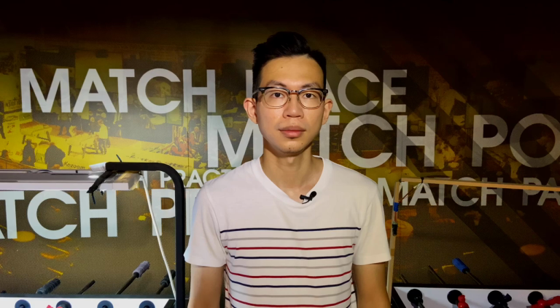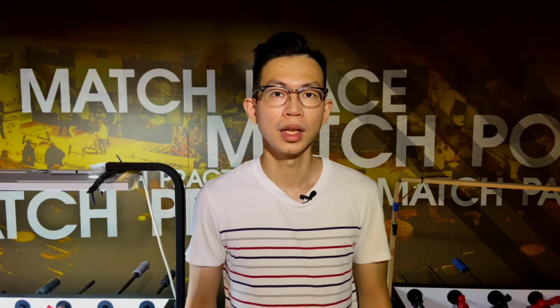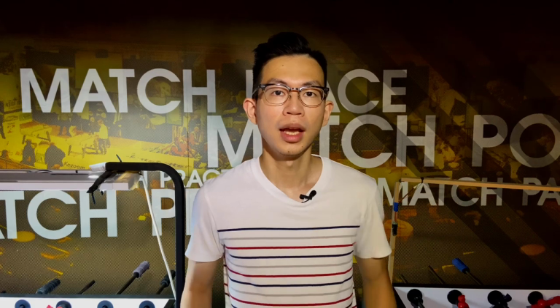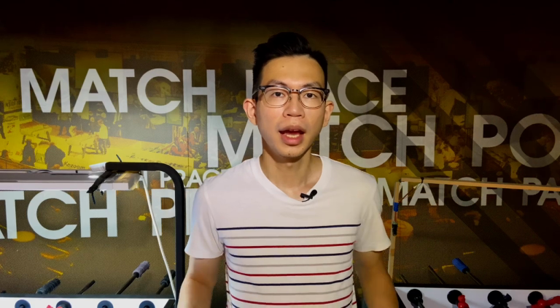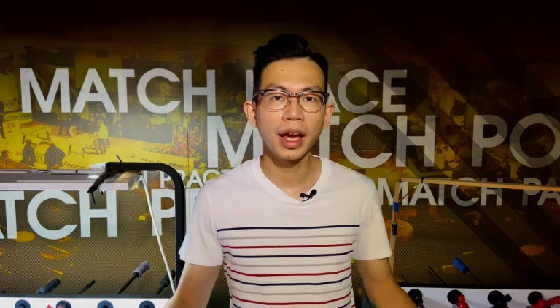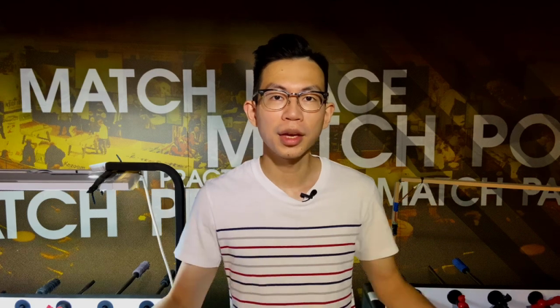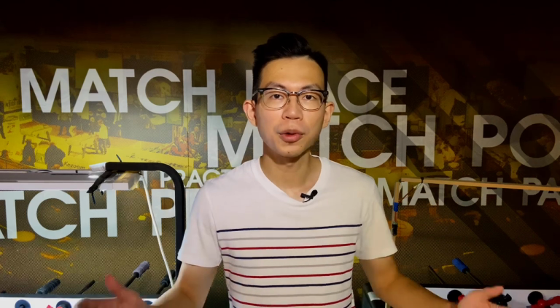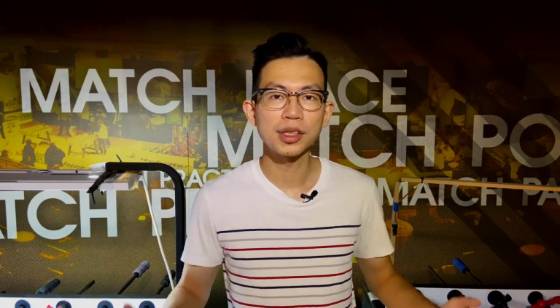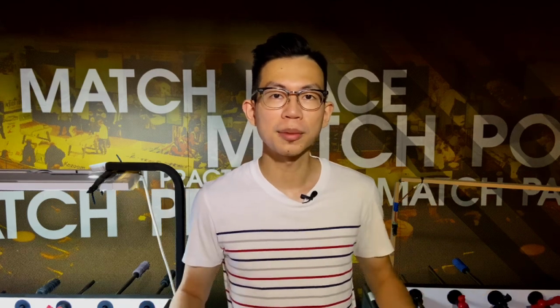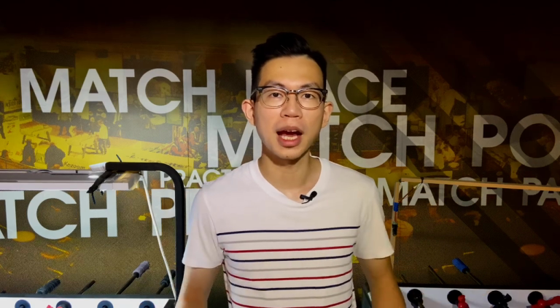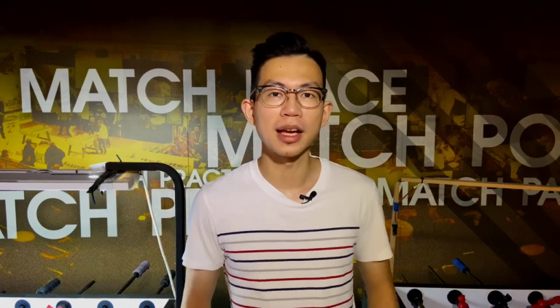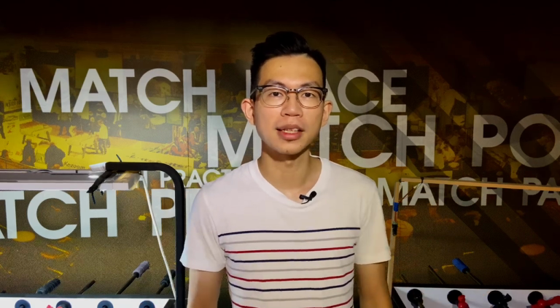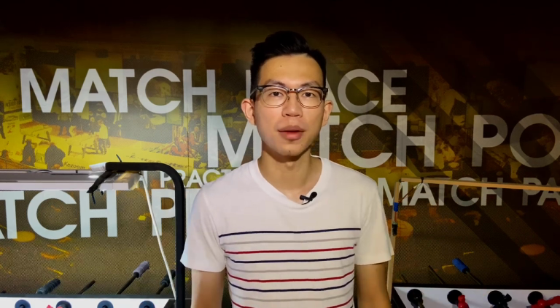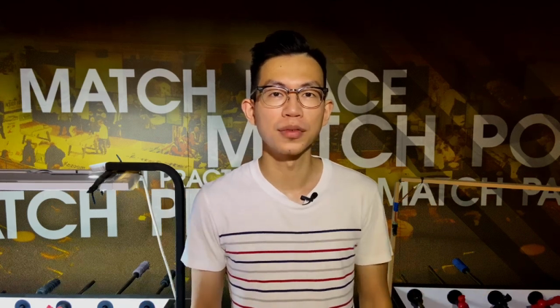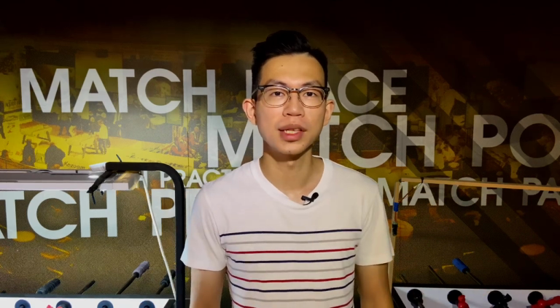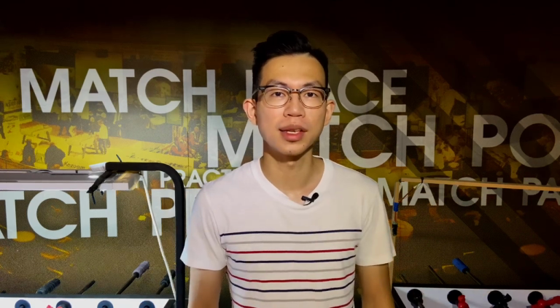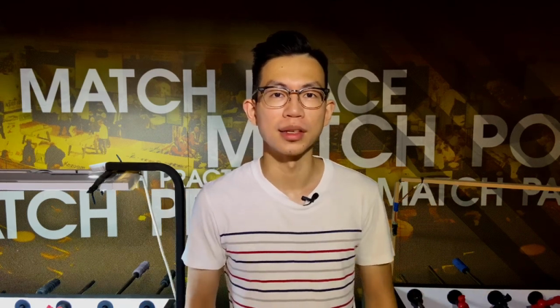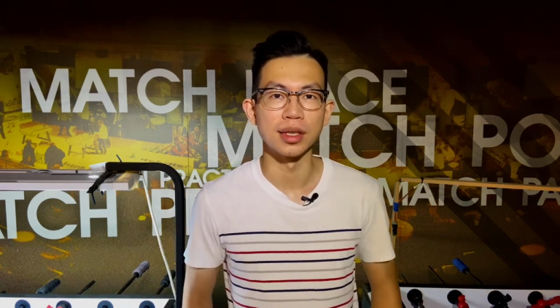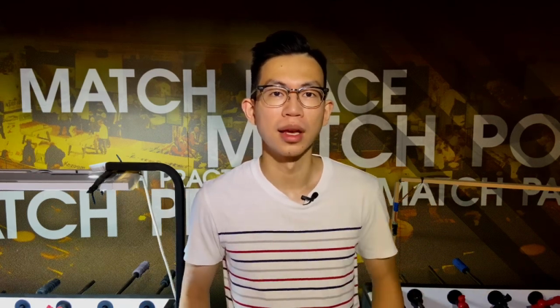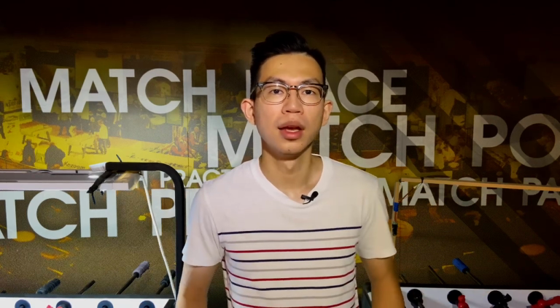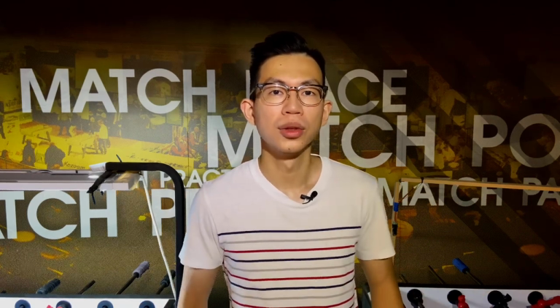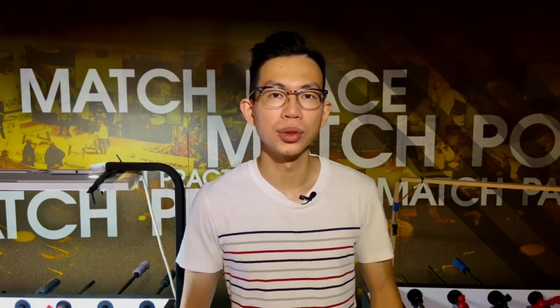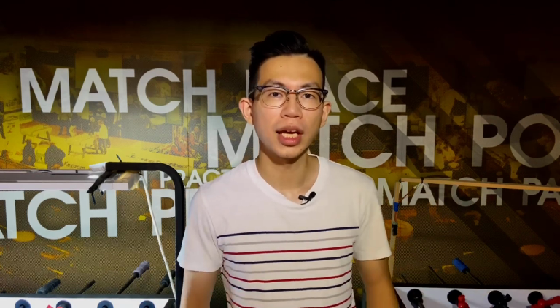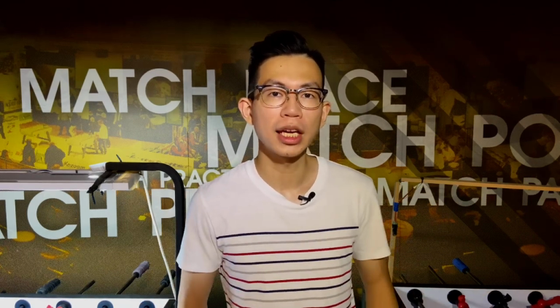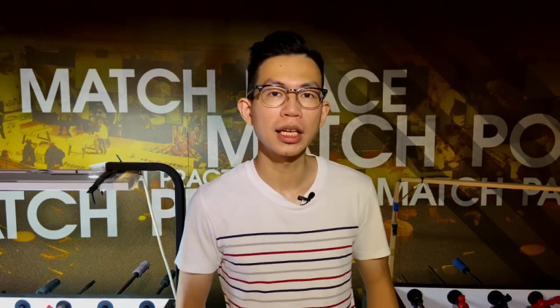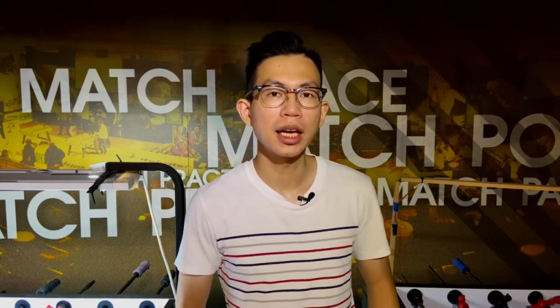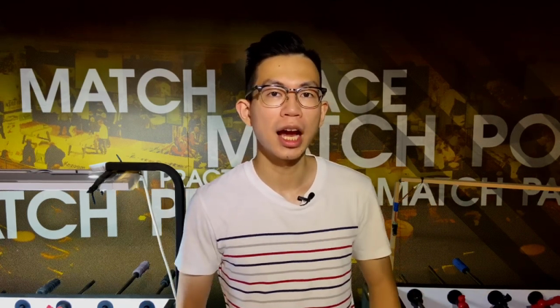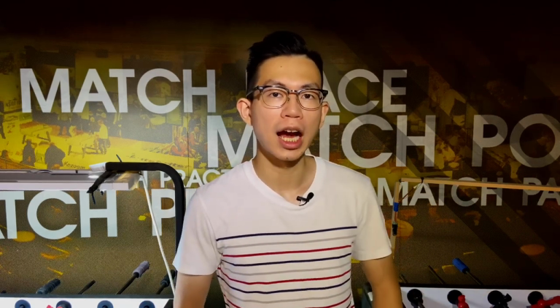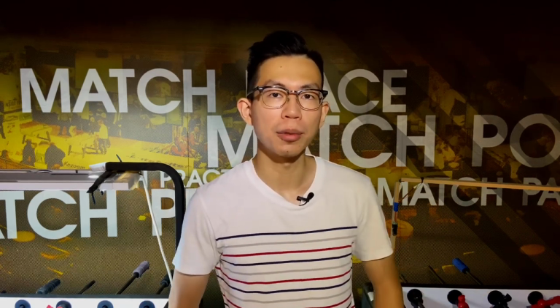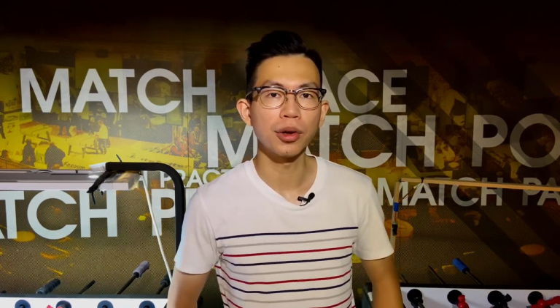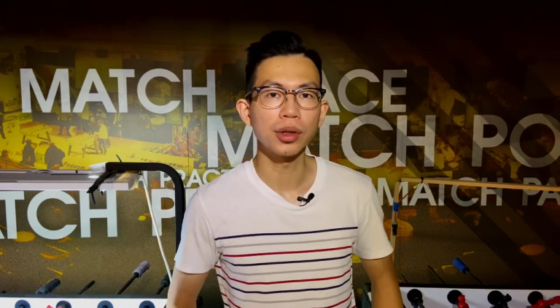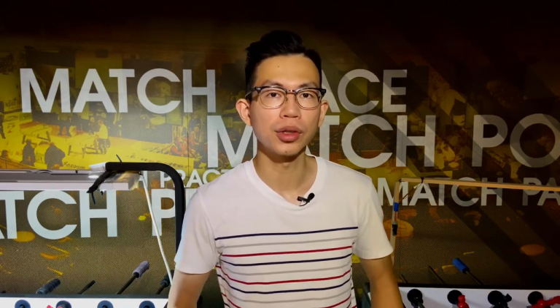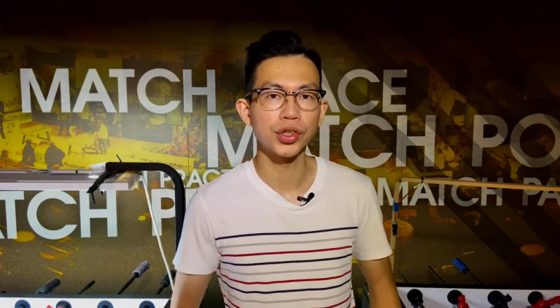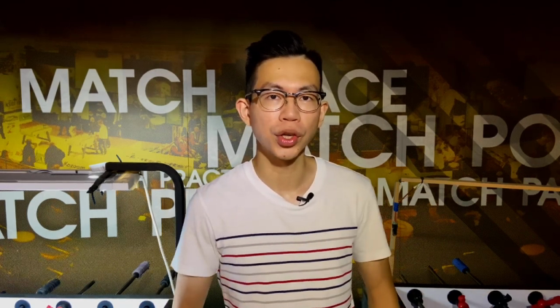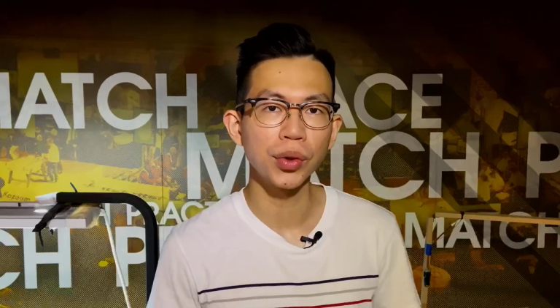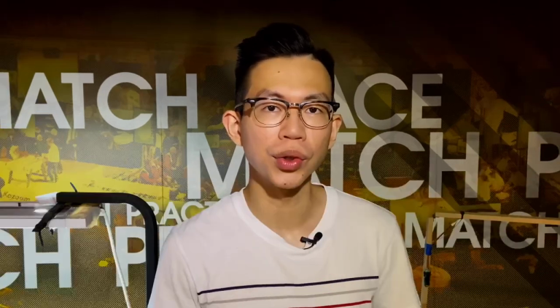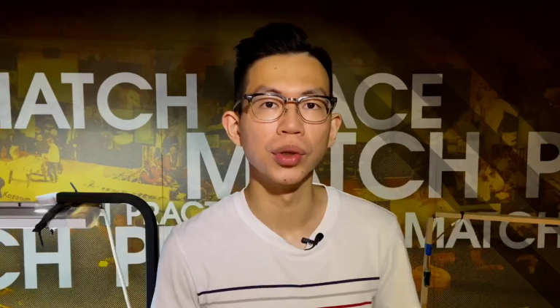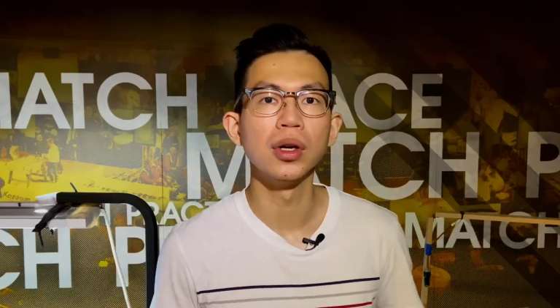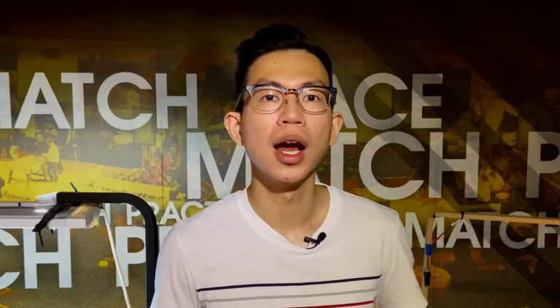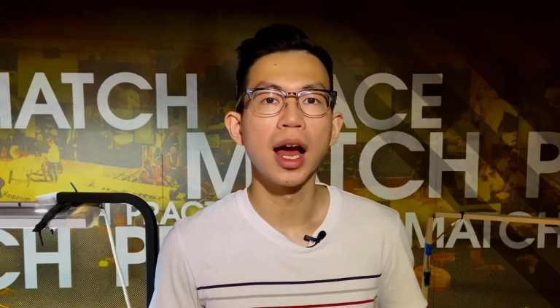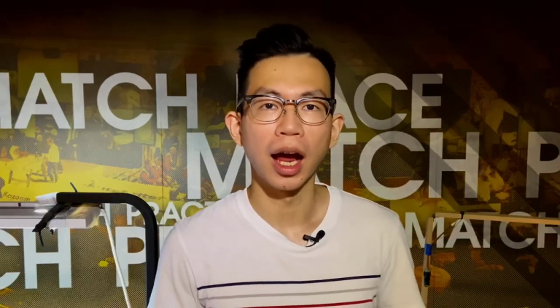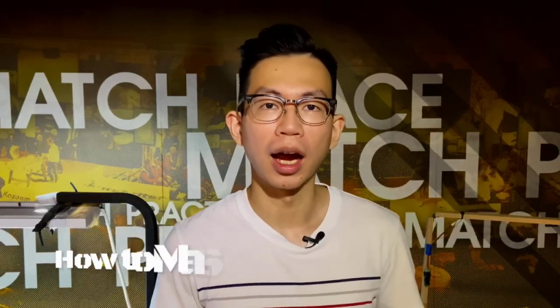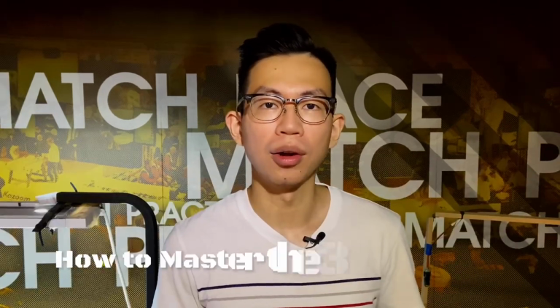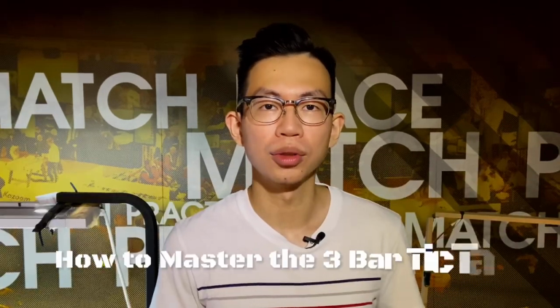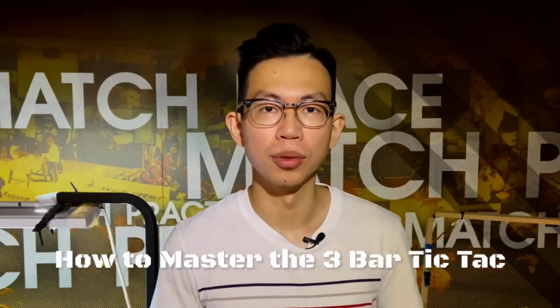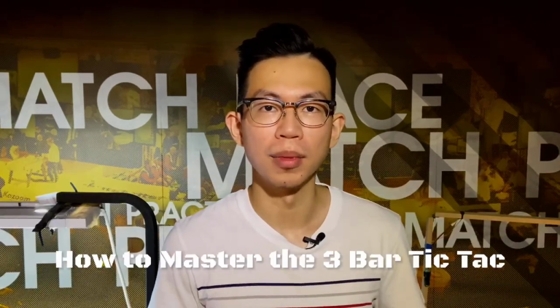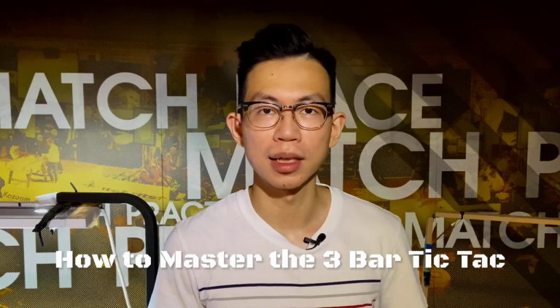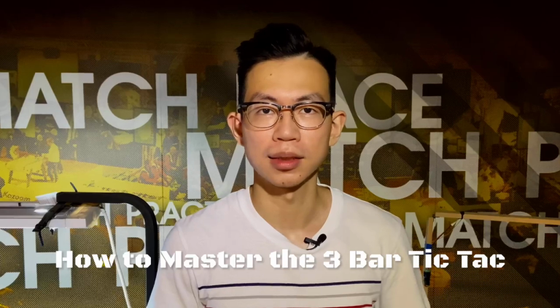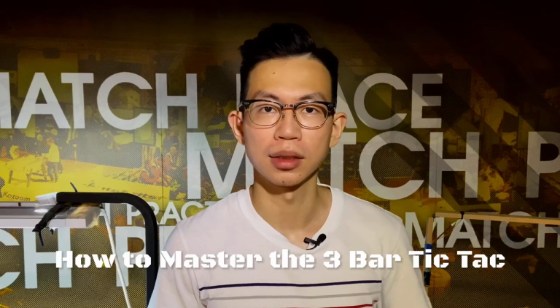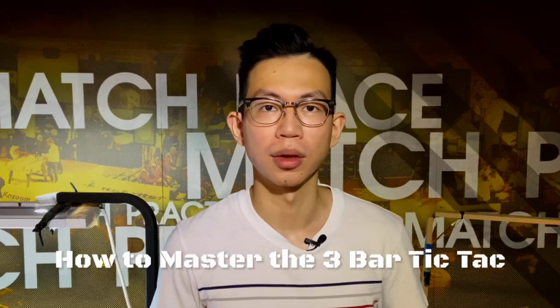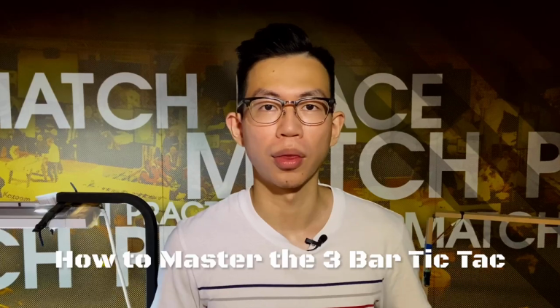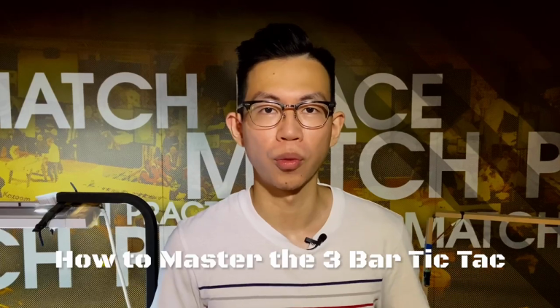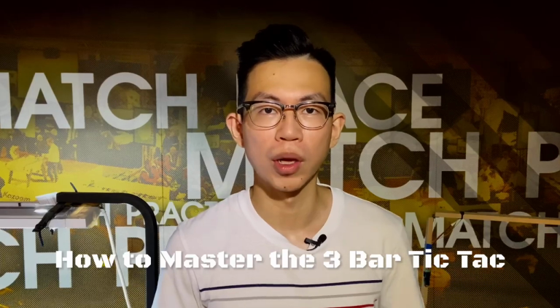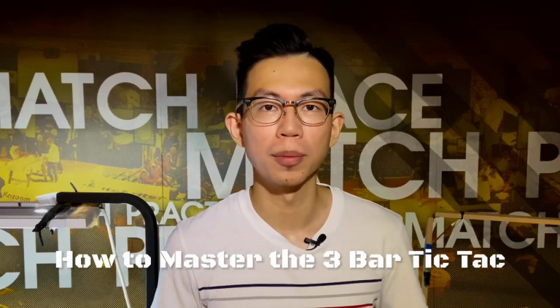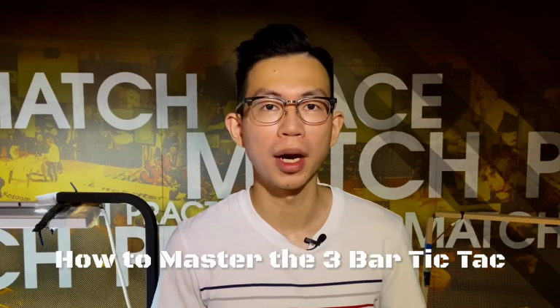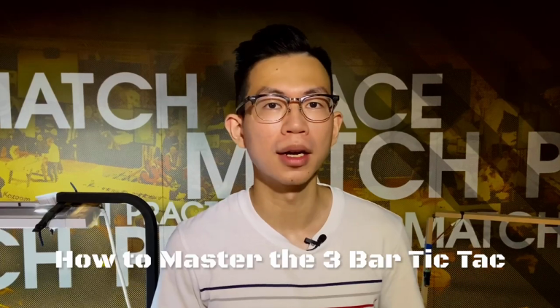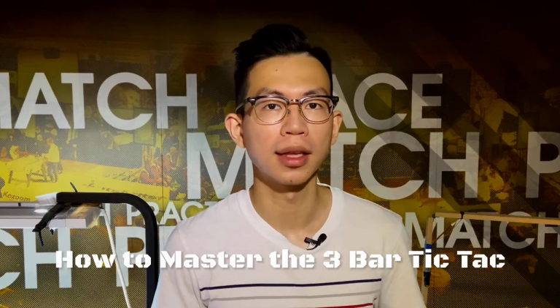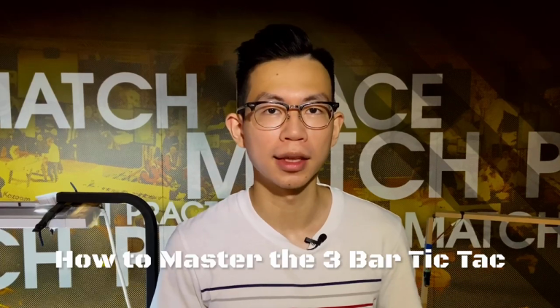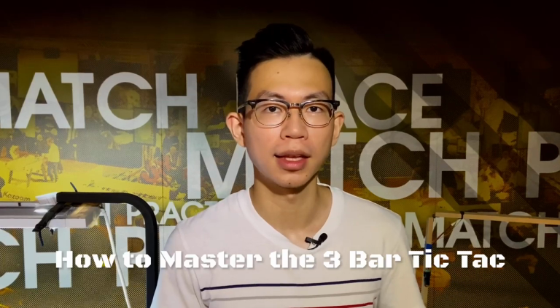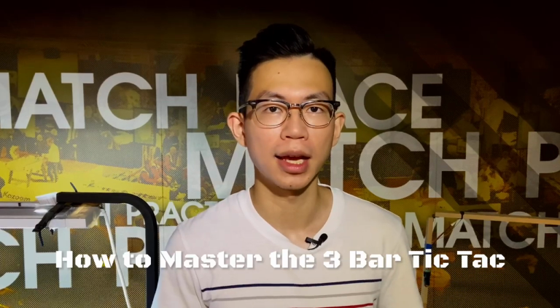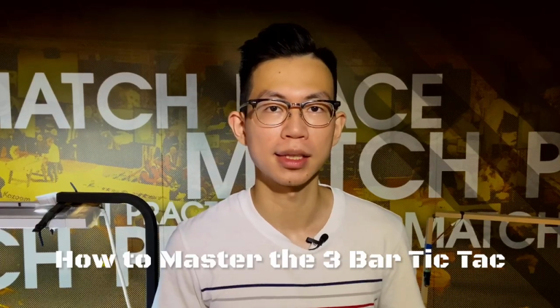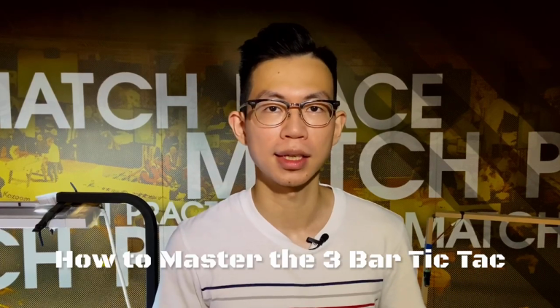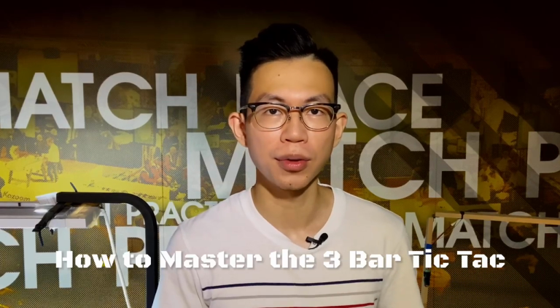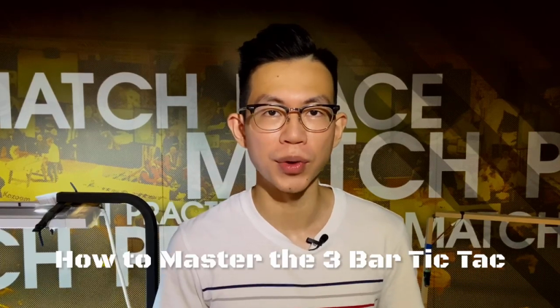Hey, what's up guys? I'm Vincent. Today, I'm going to show you how to master the 3-bar Tic Tac series.